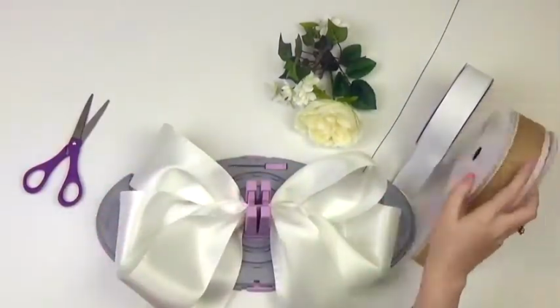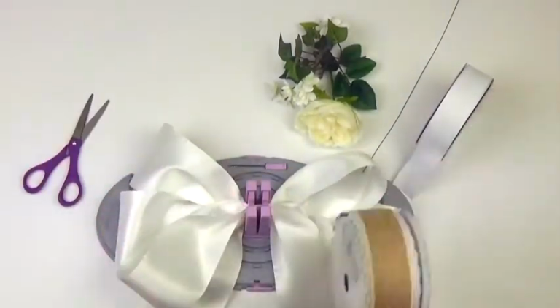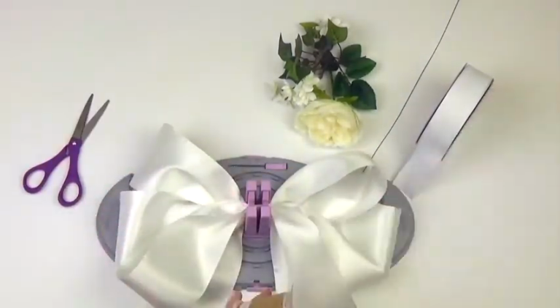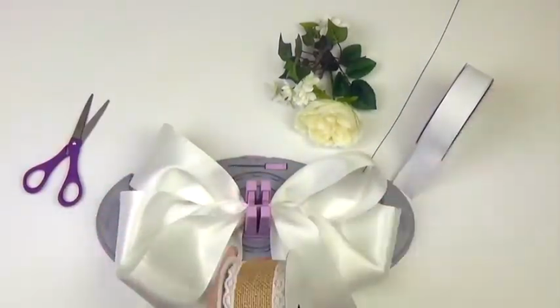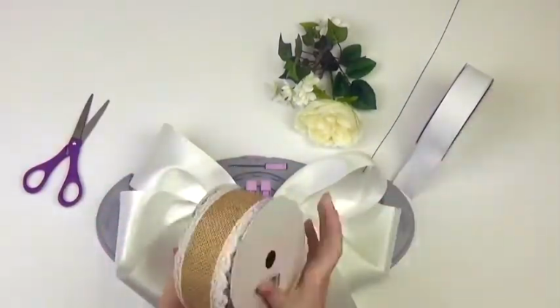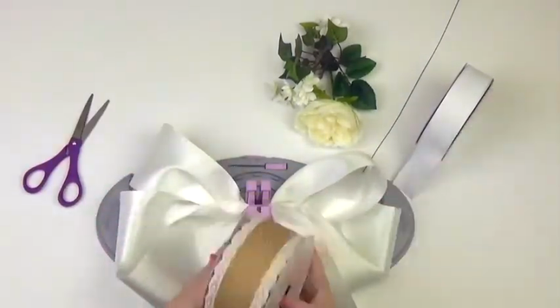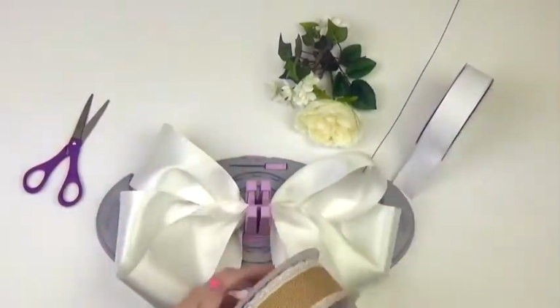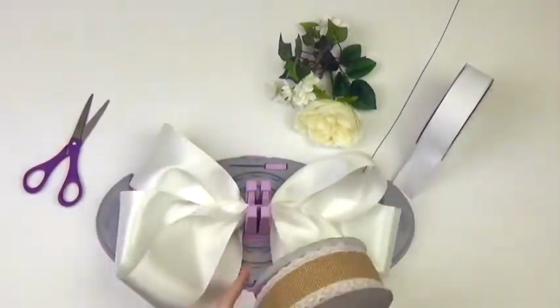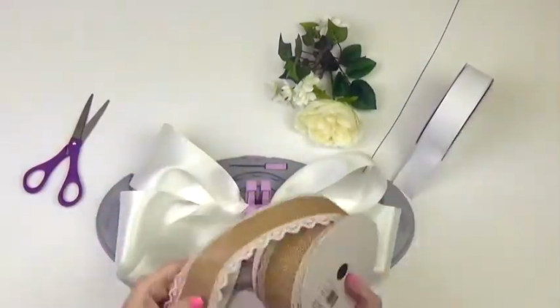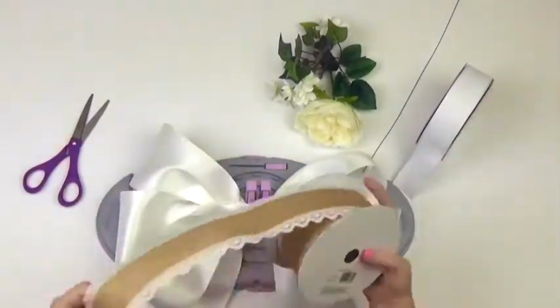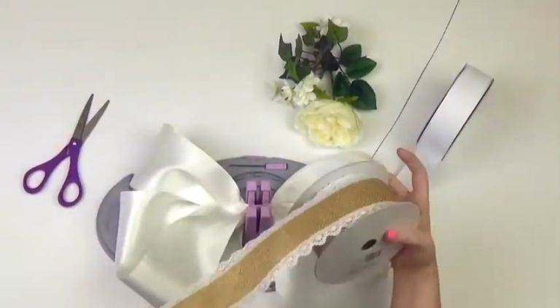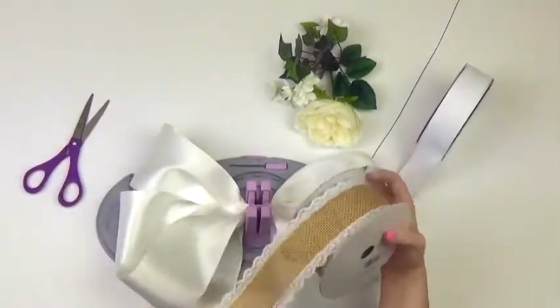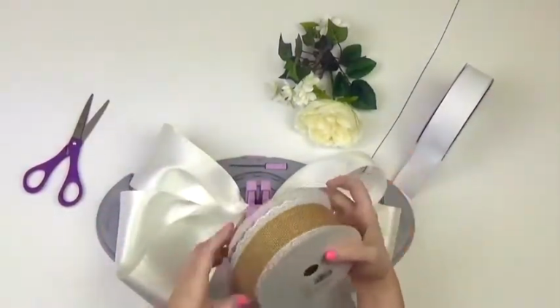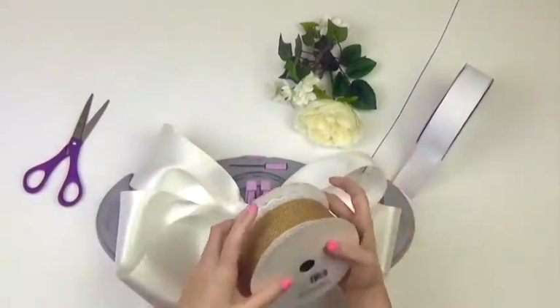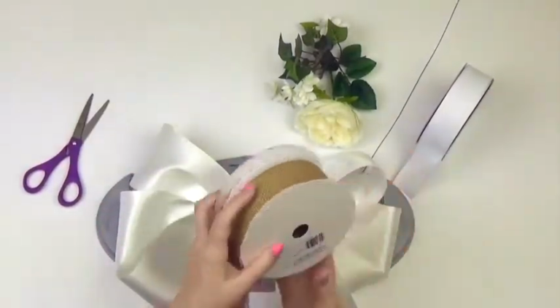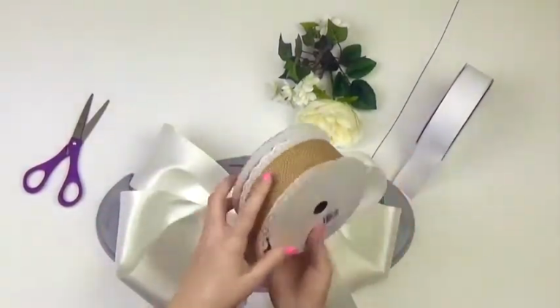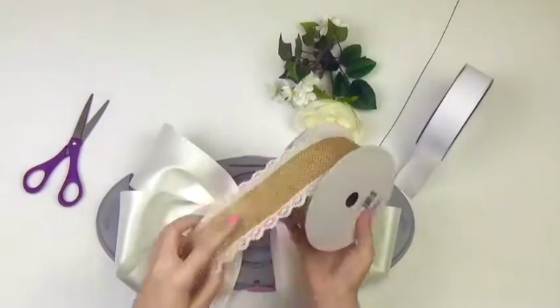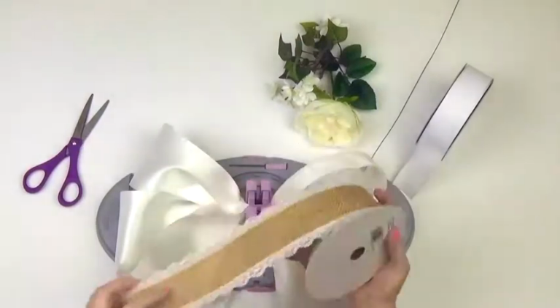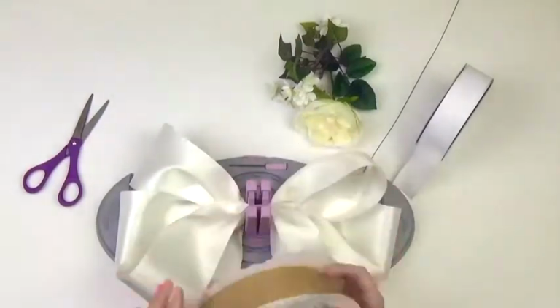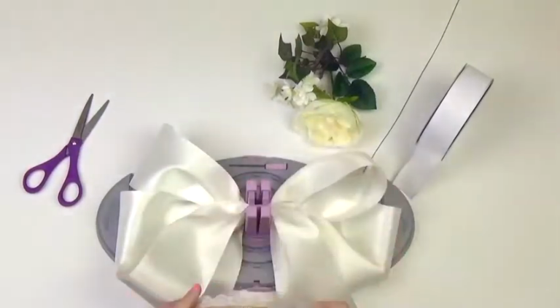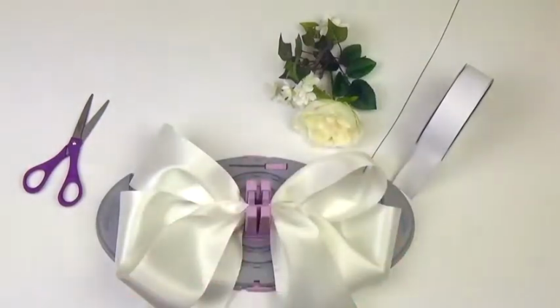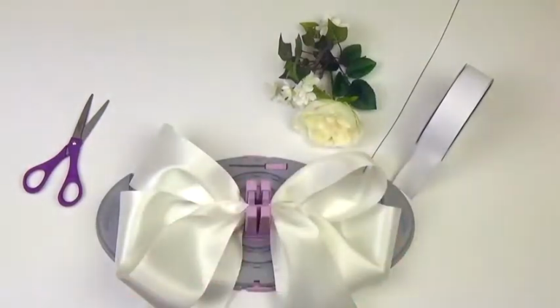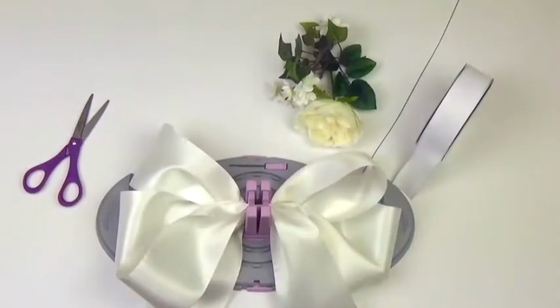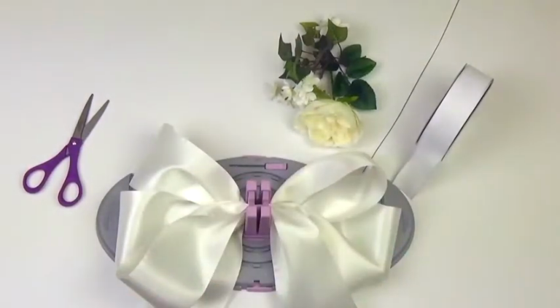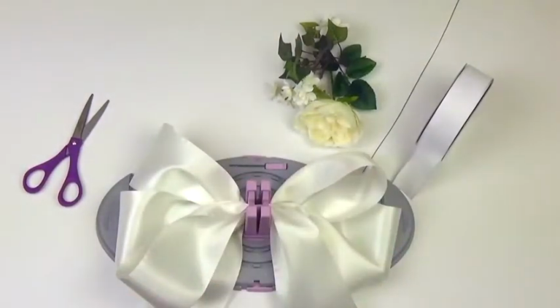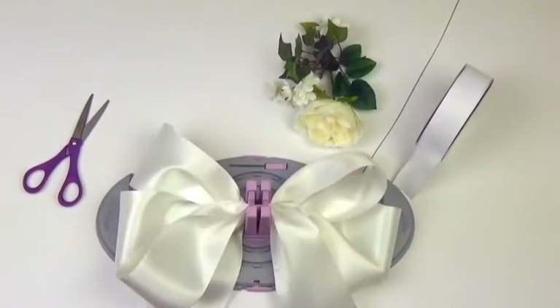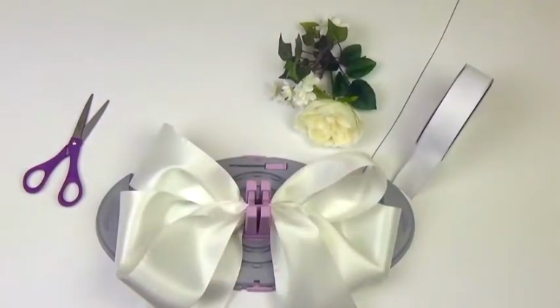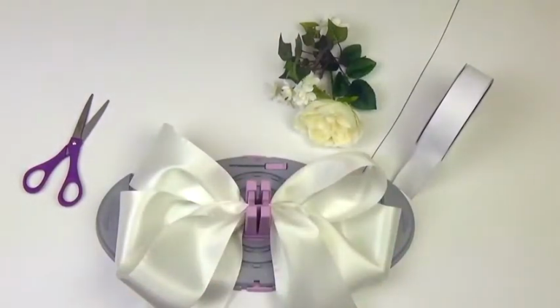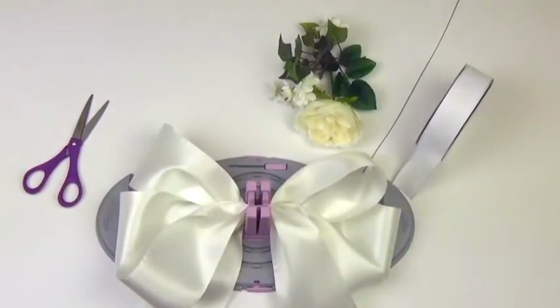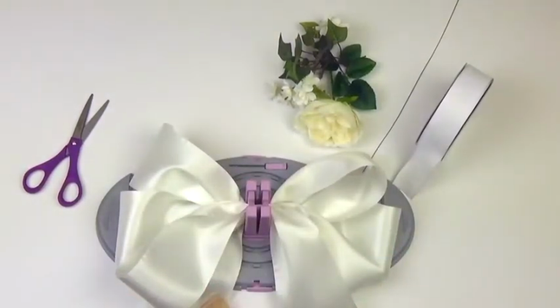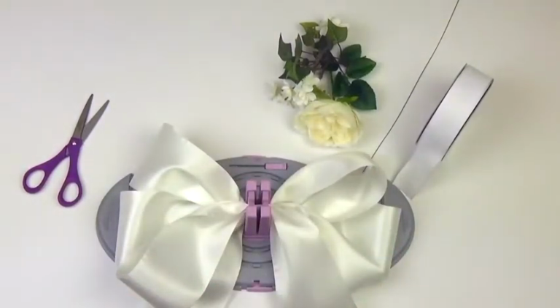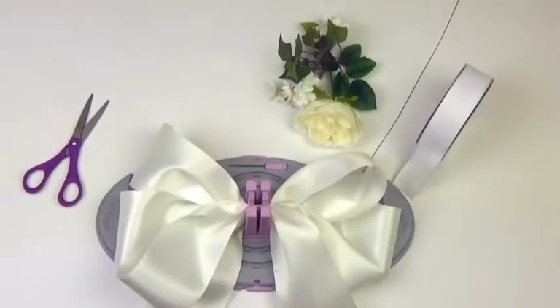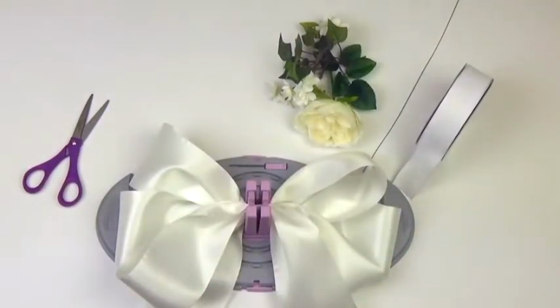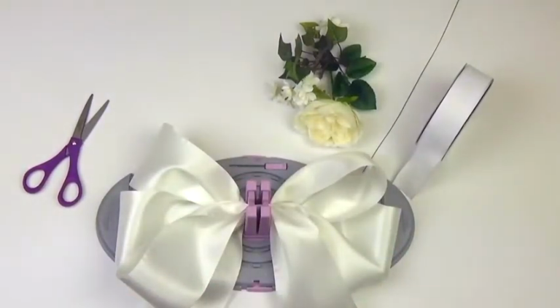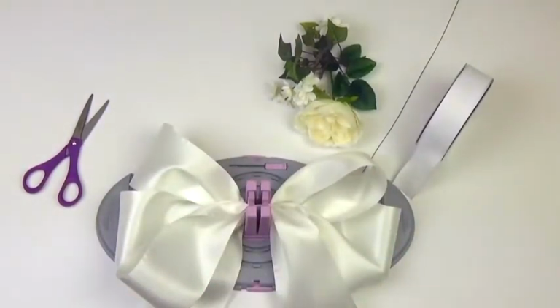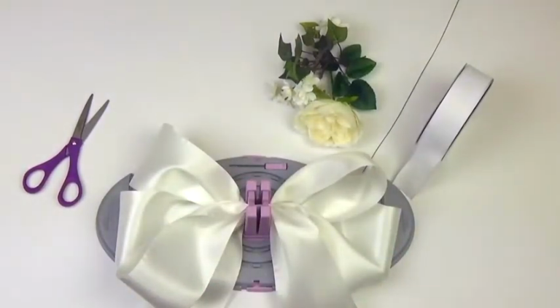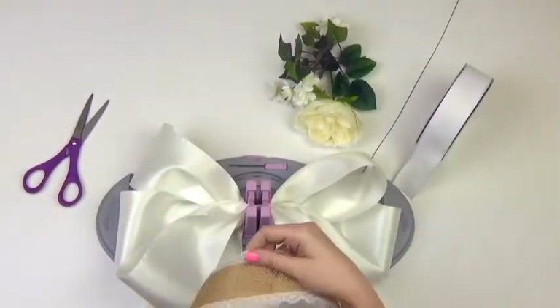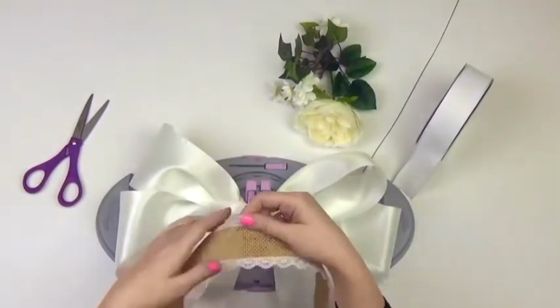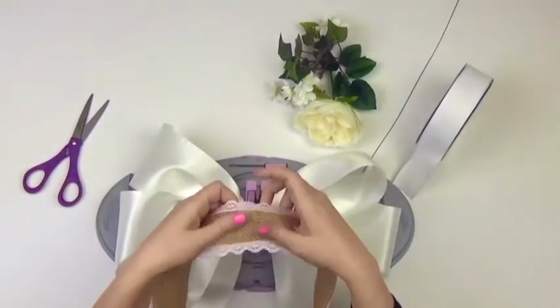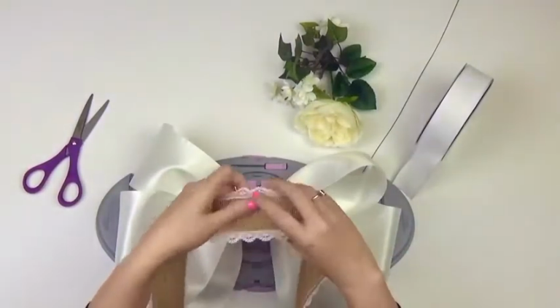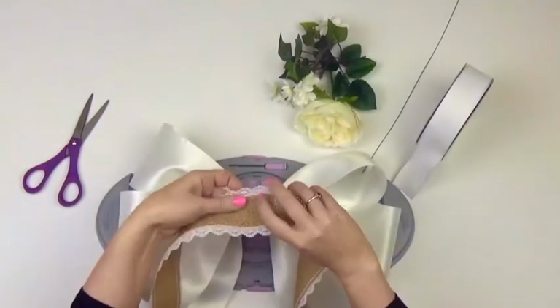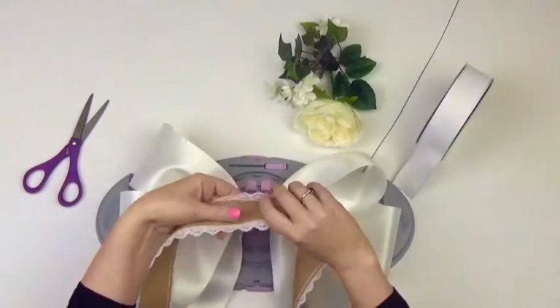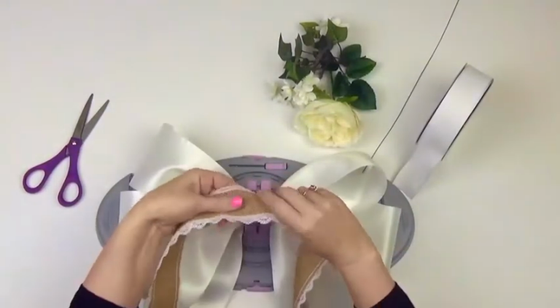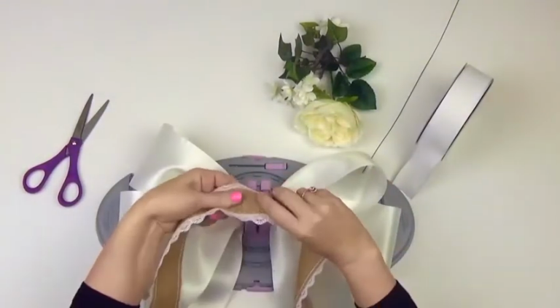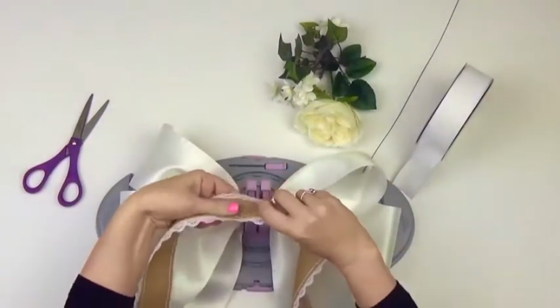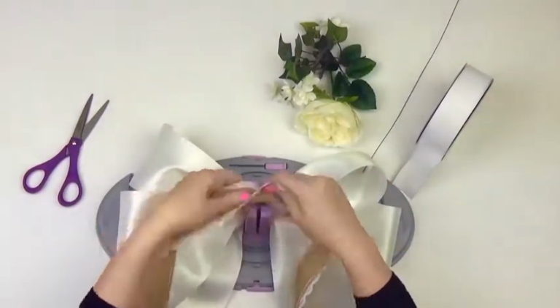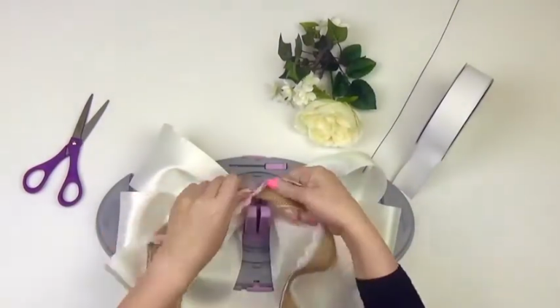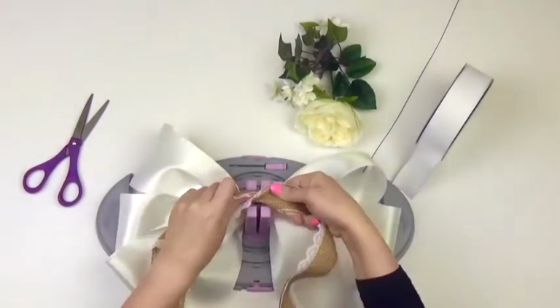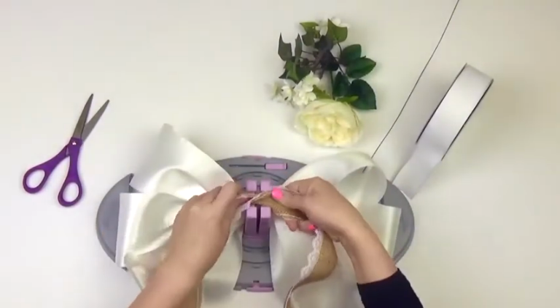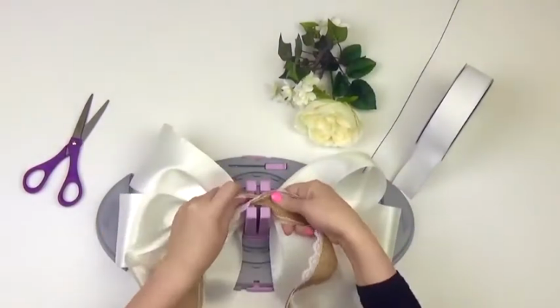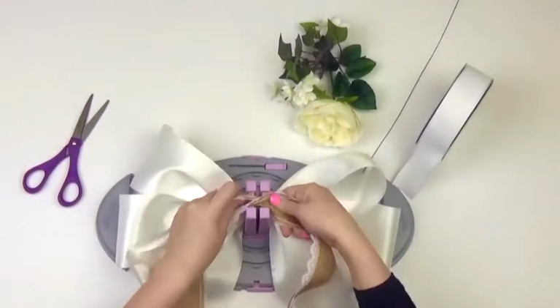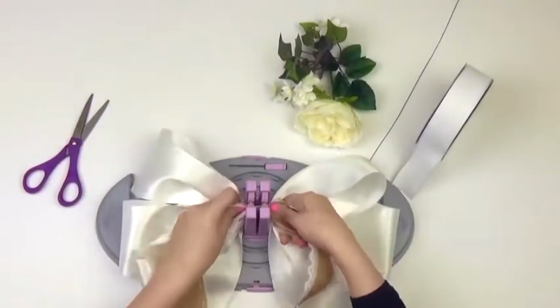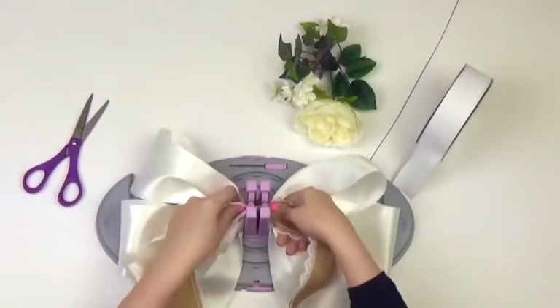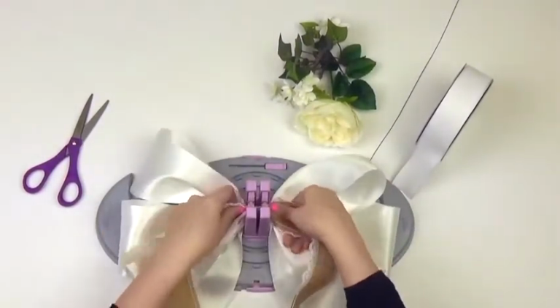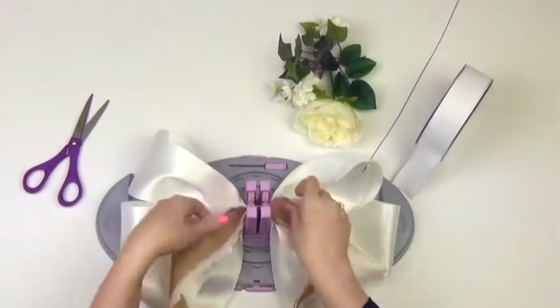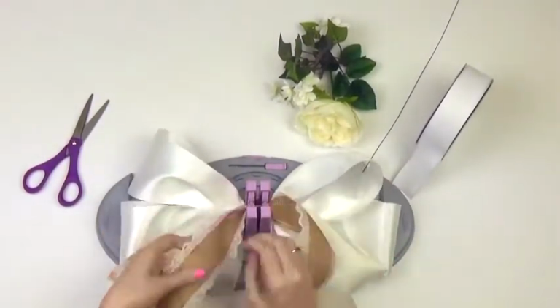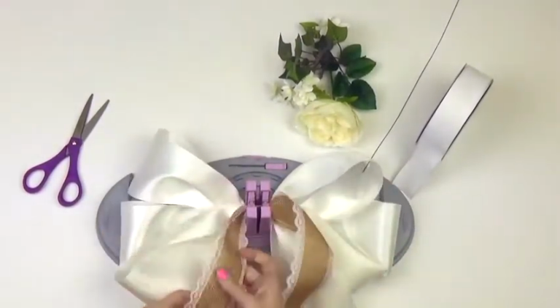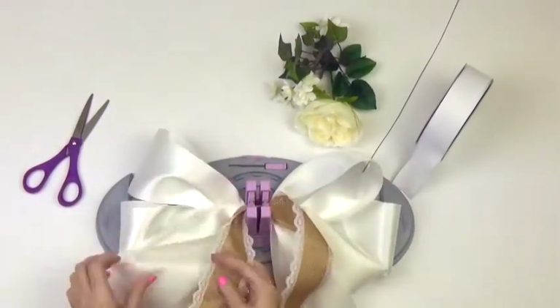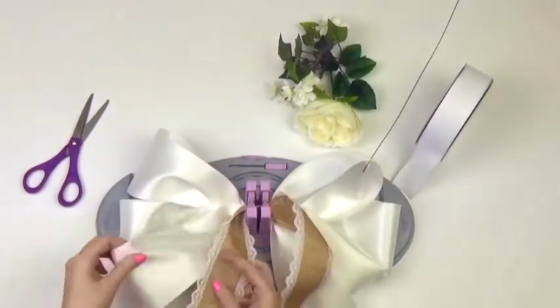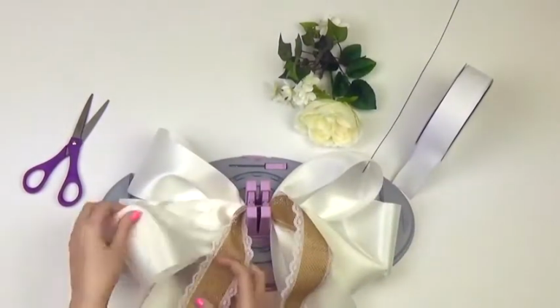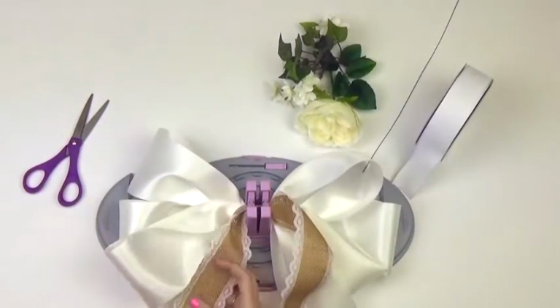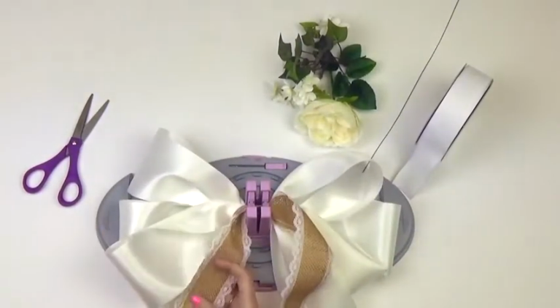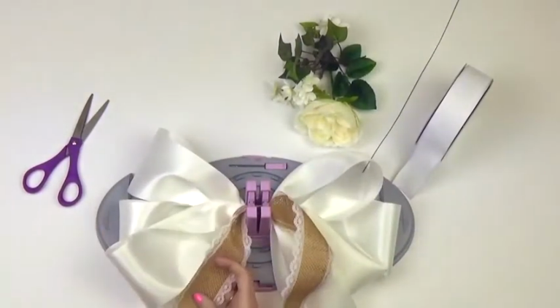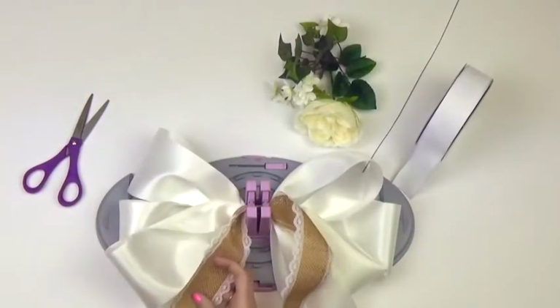Then take your 2.5-inch burlap ribbon and create 6-inch loops. You'll have a total of 2 loops on each side.